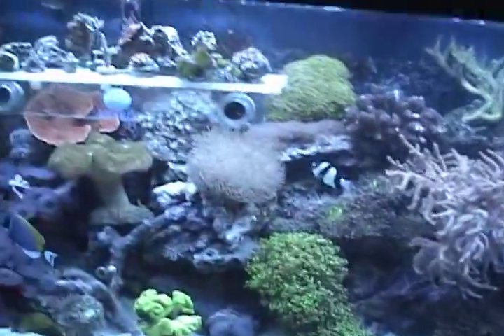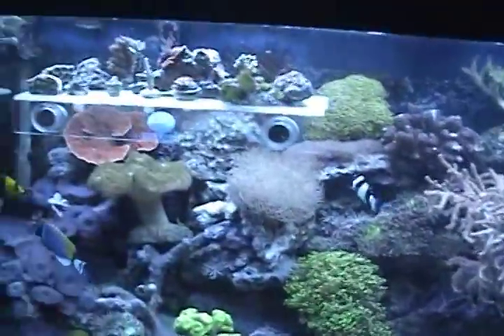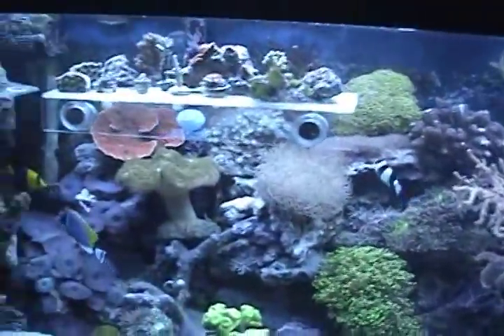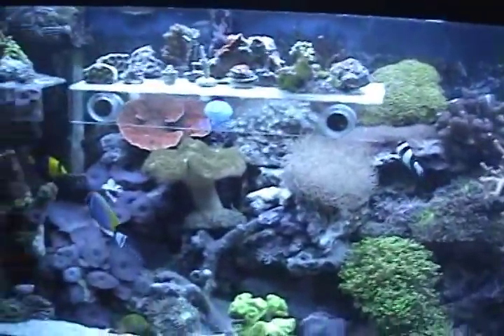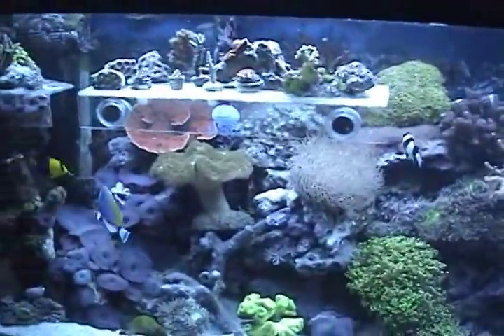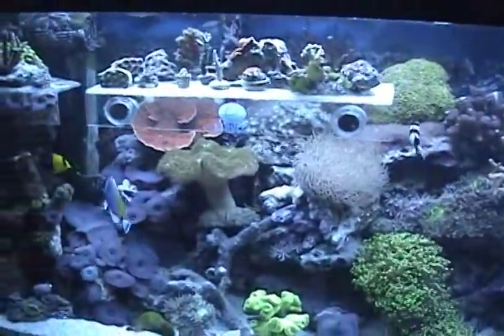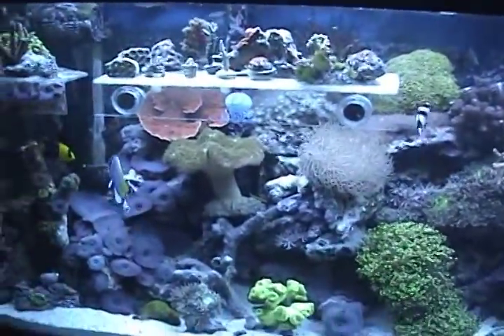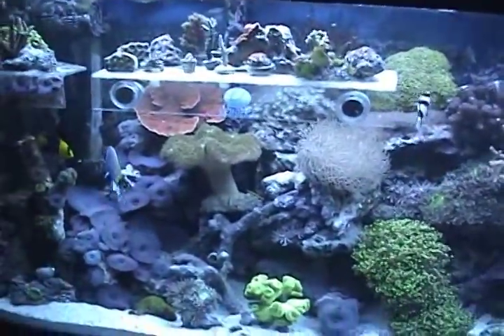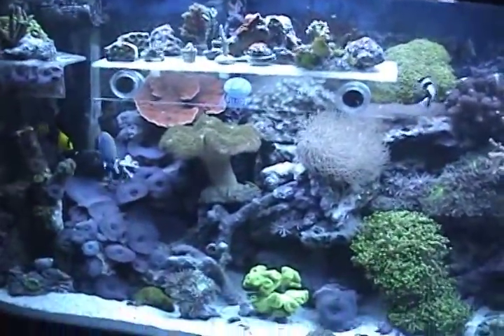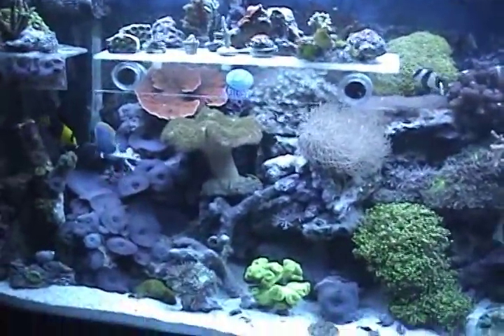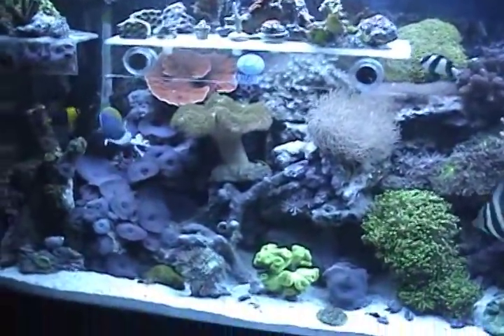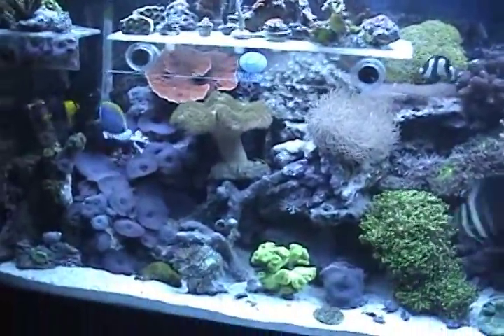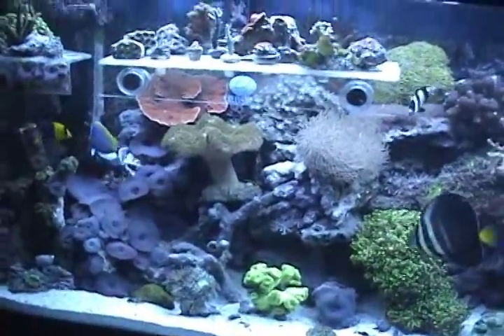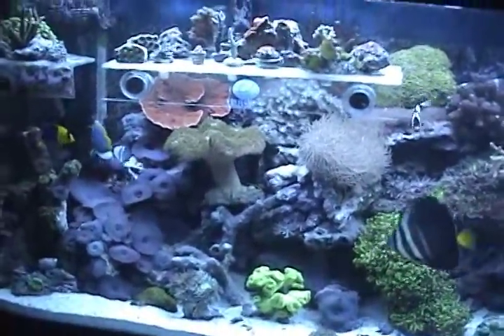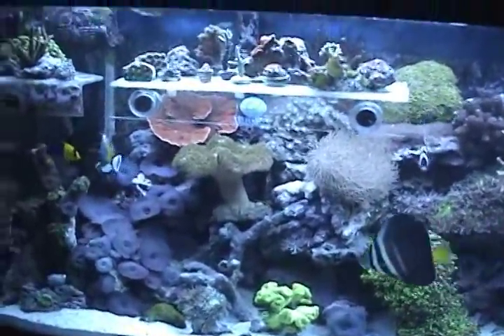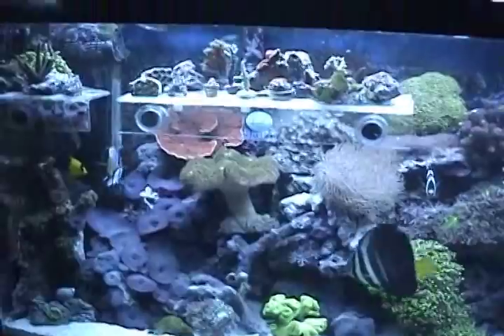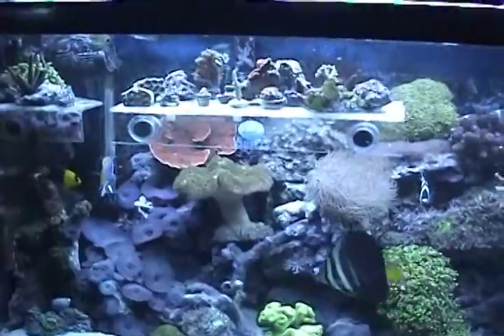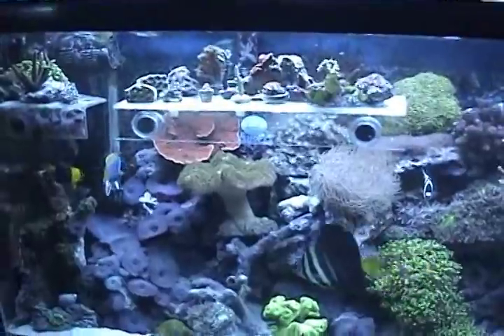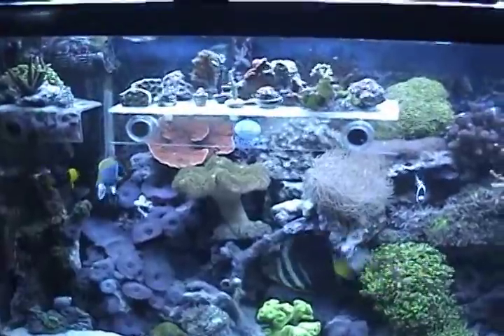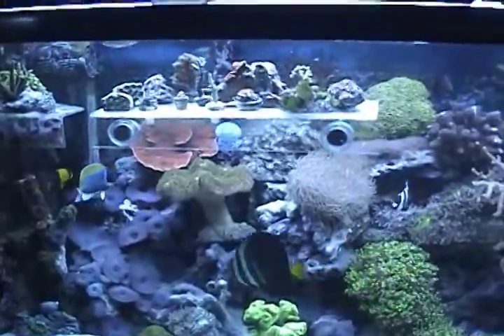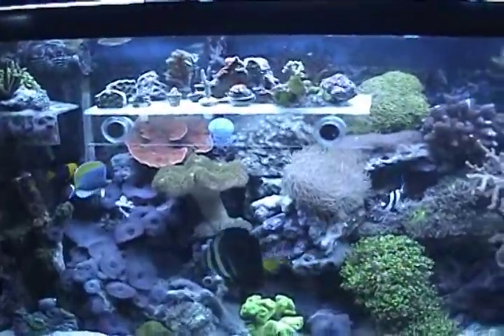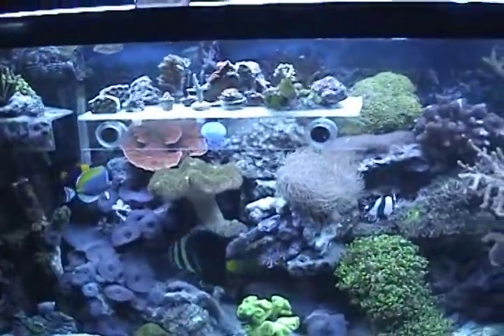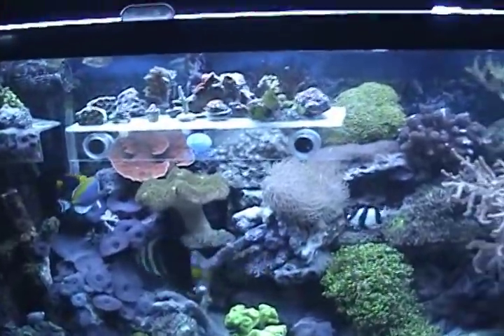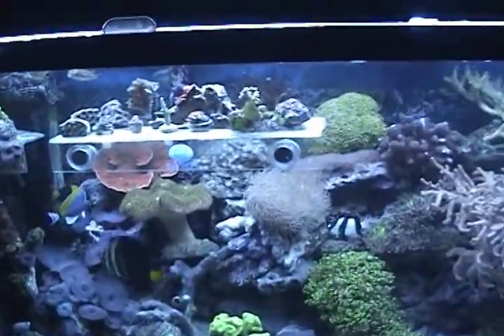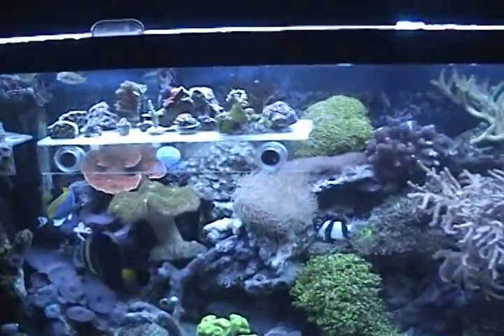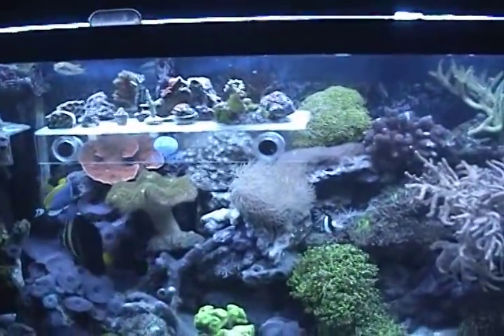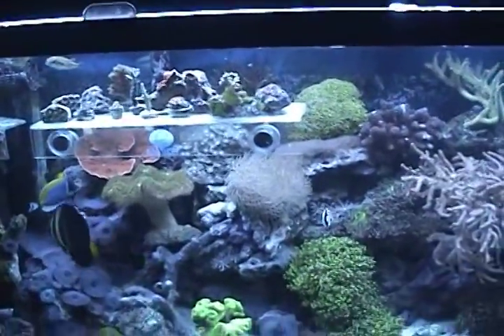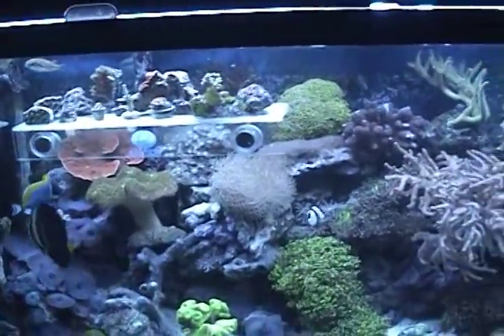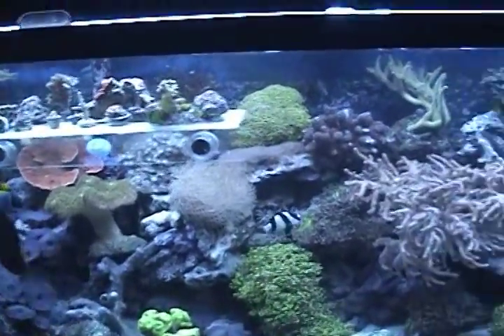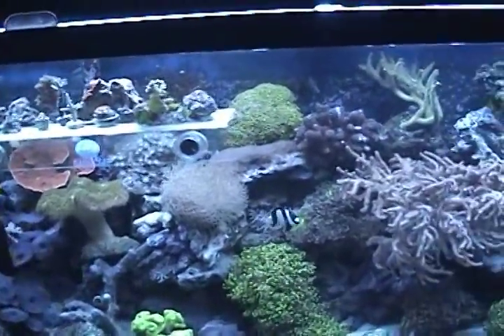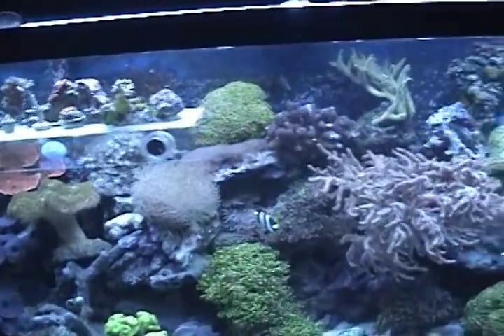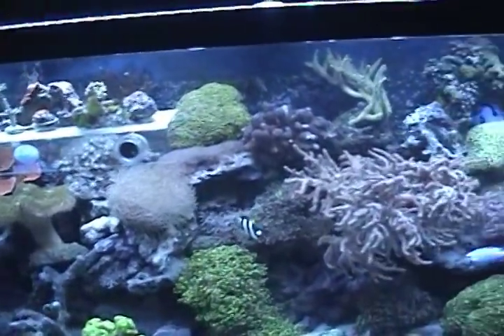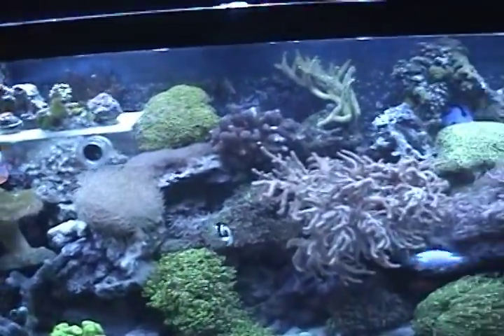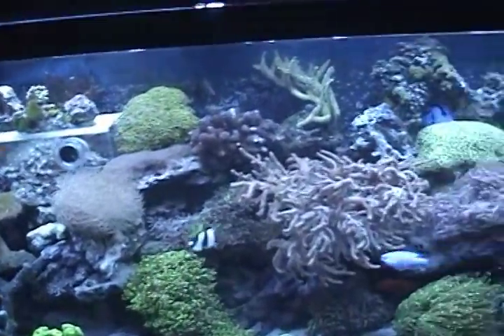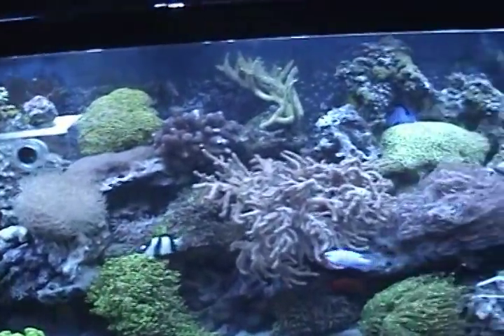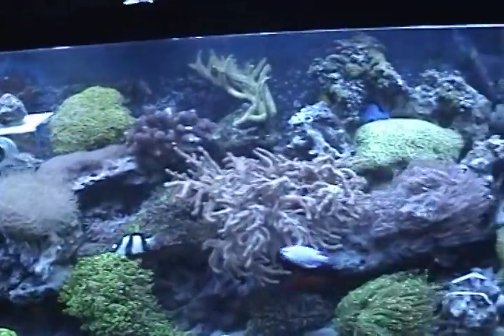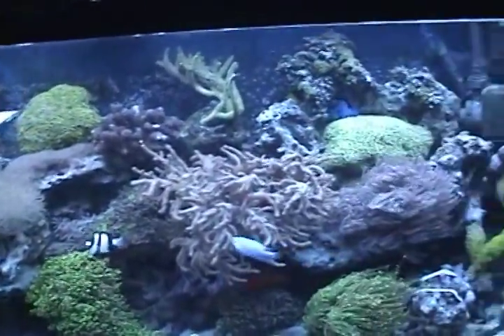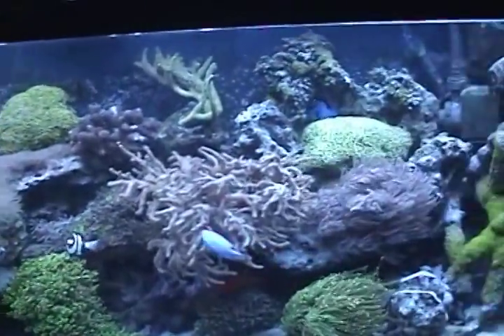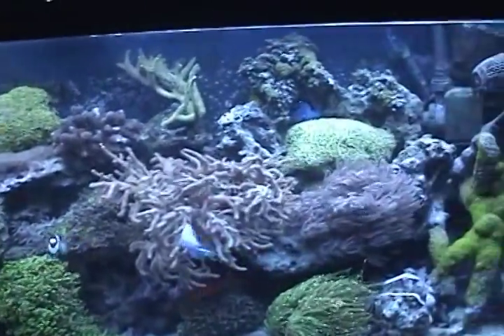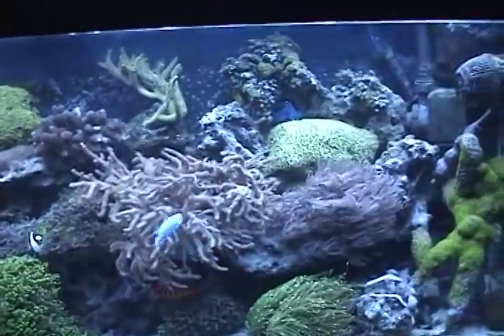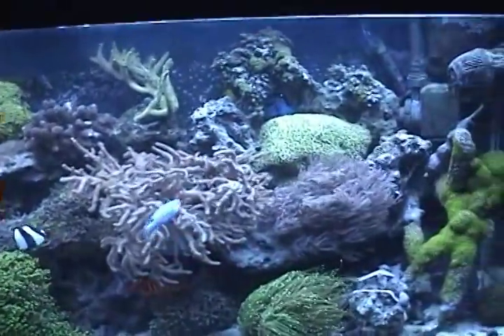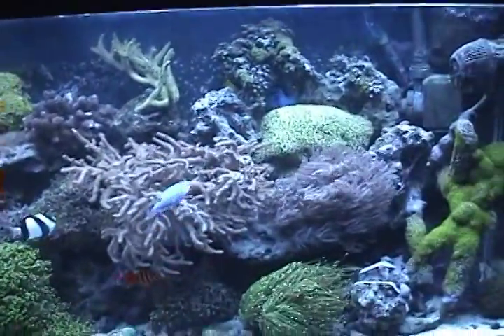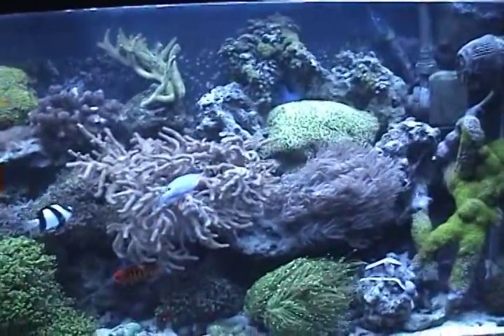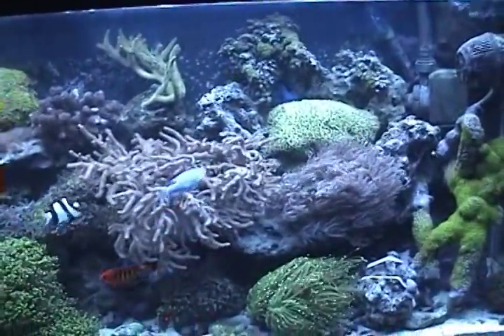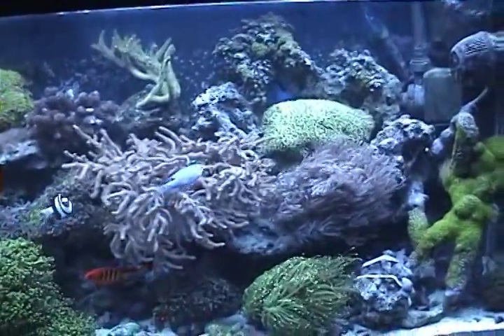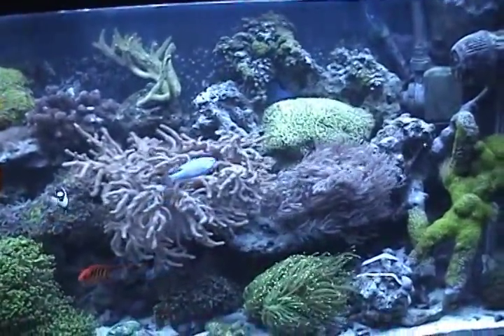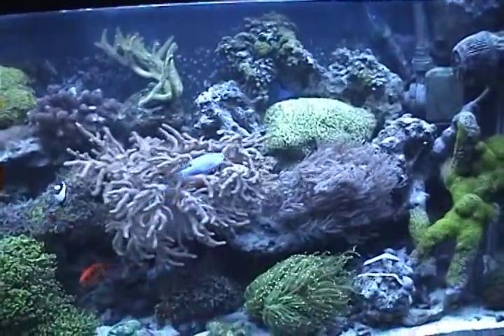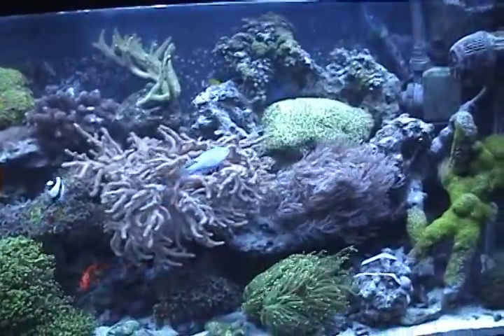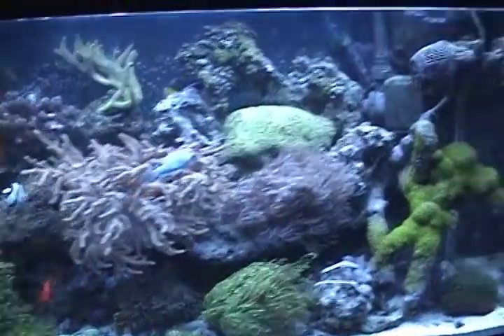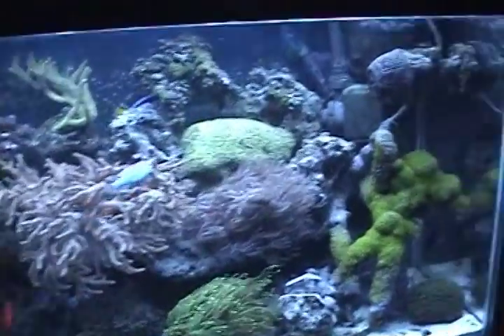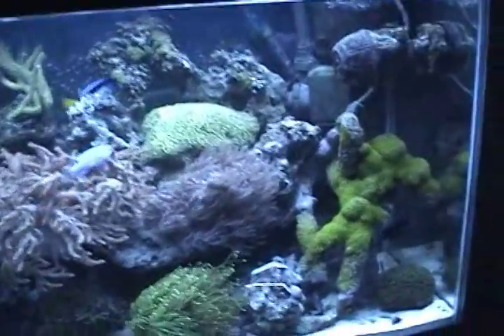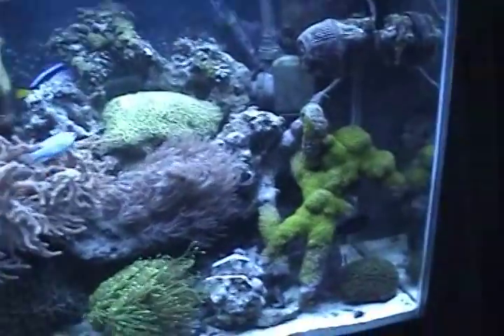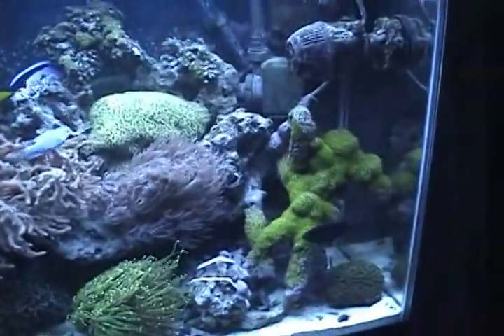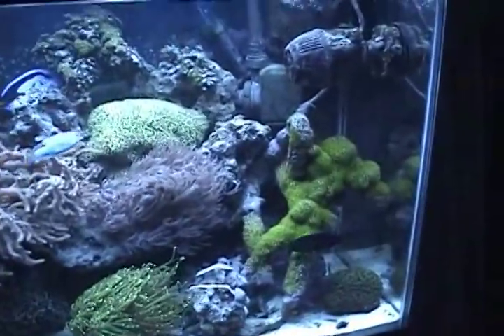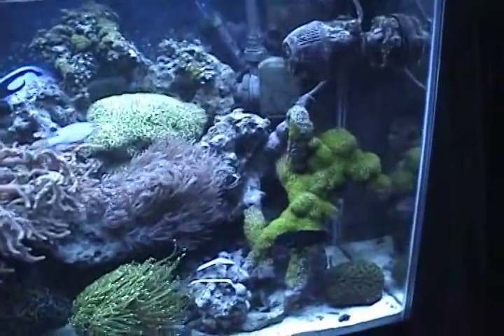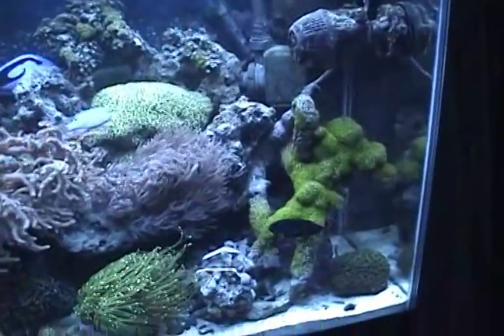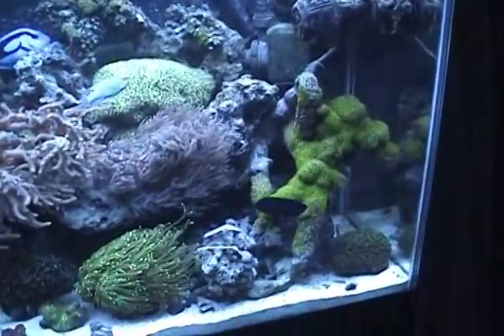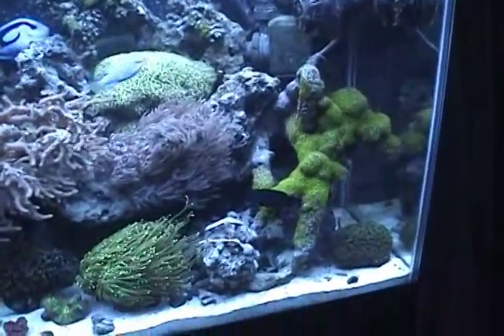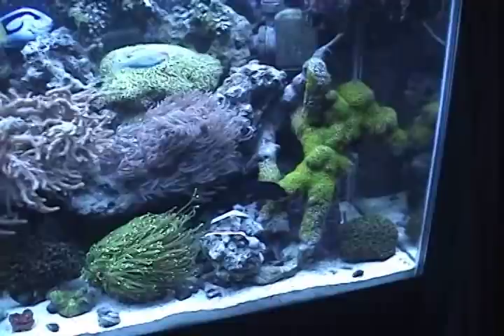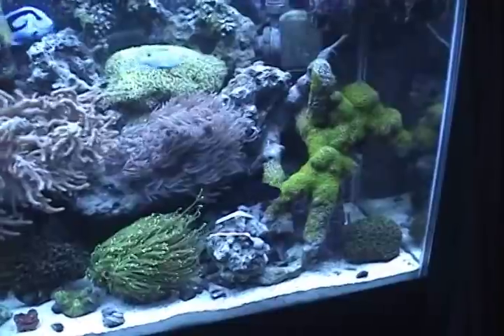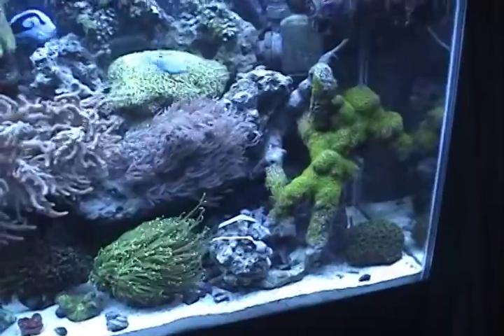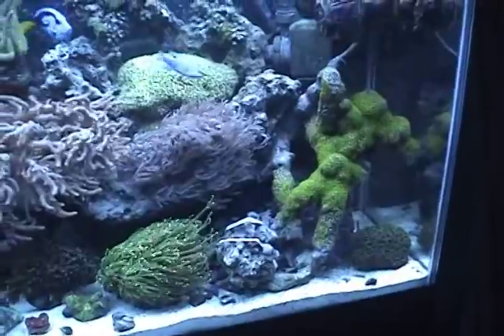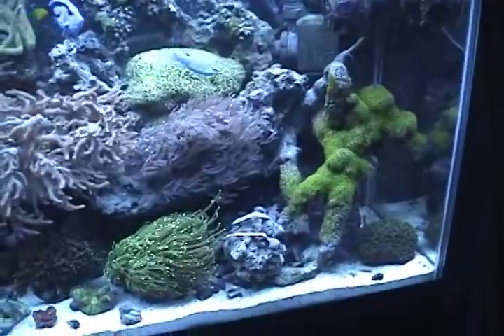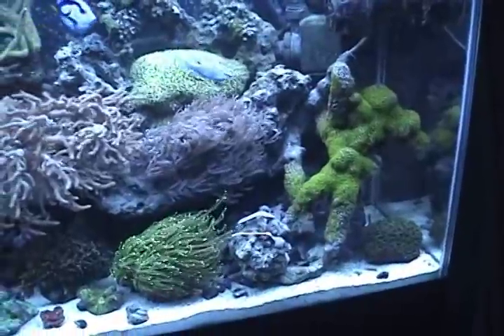Six-line wrasse went back there somewhere. There's the coral beauty.